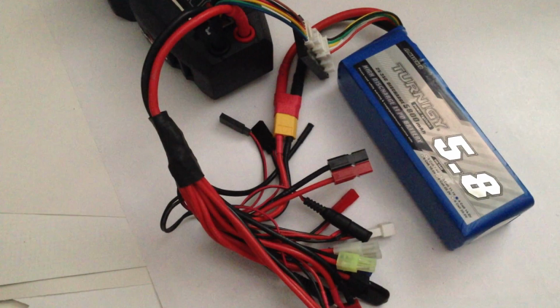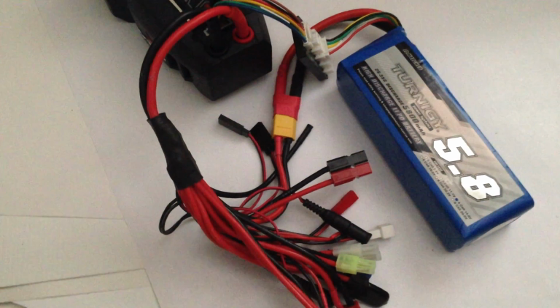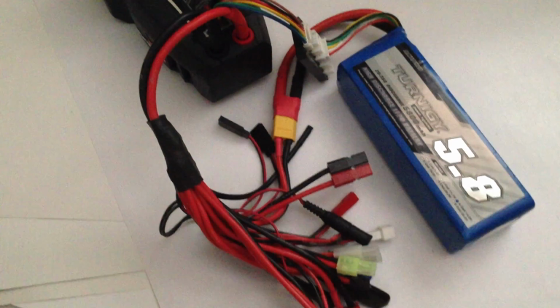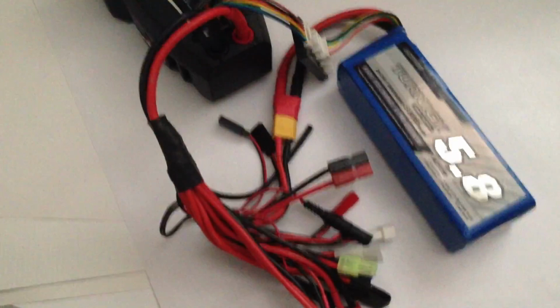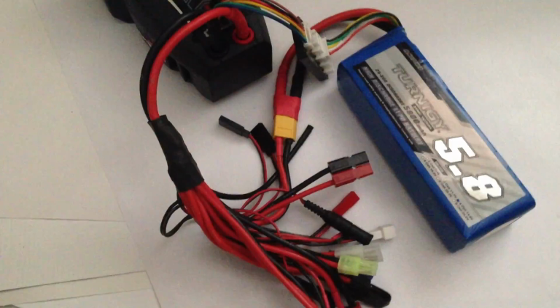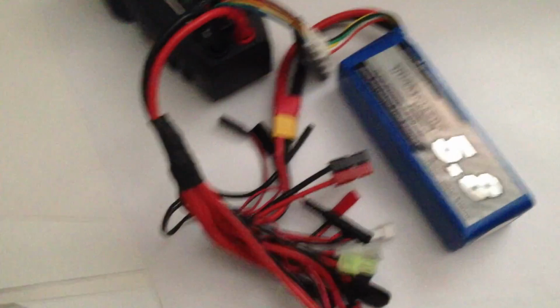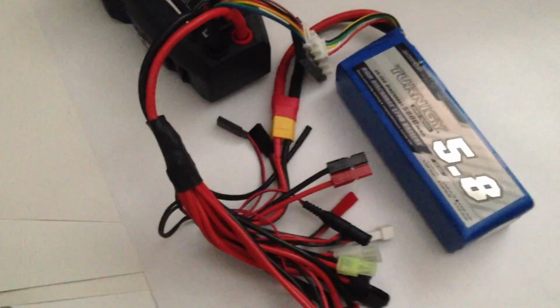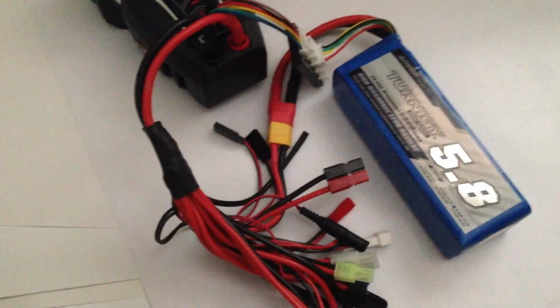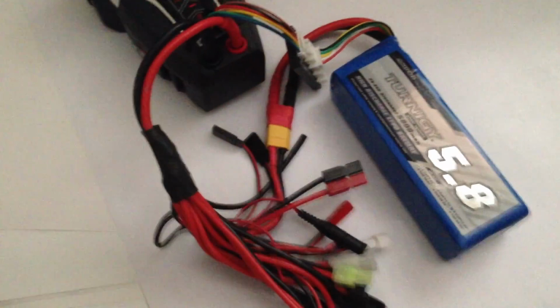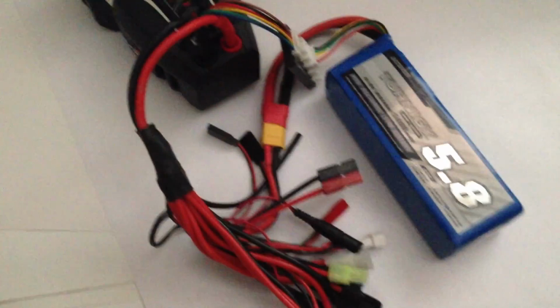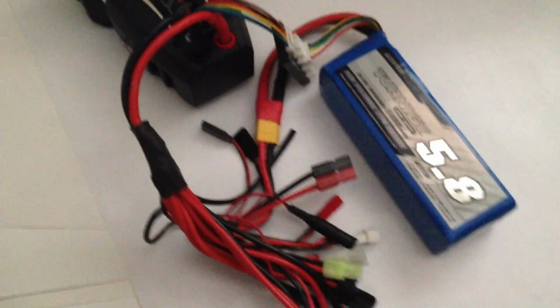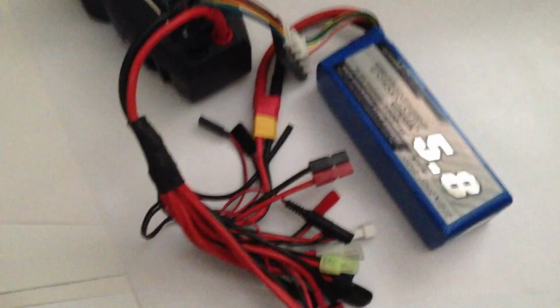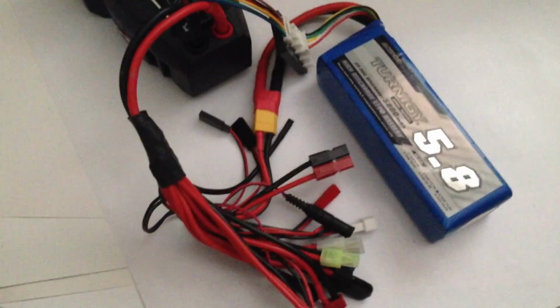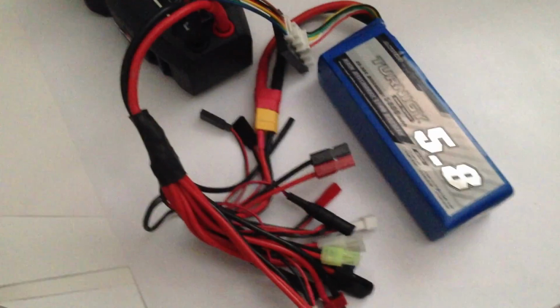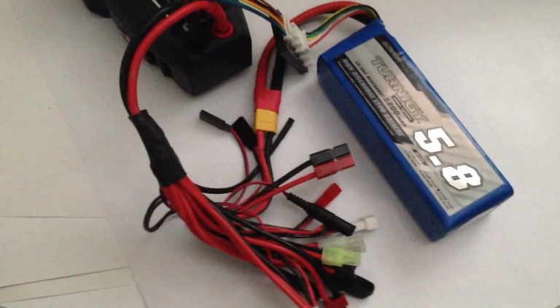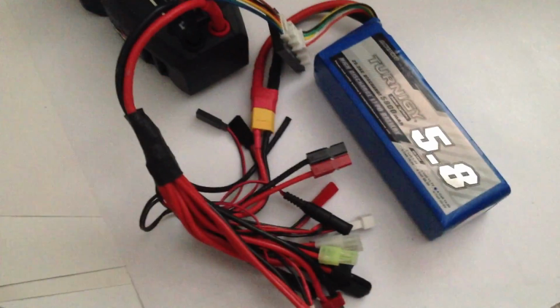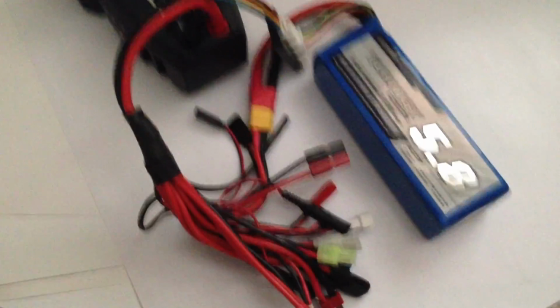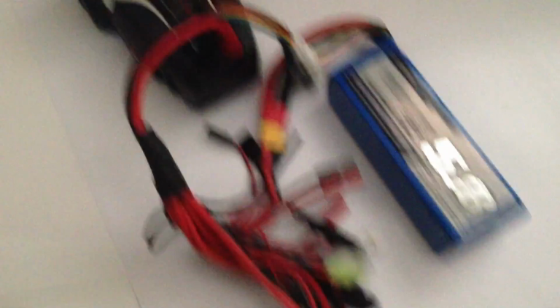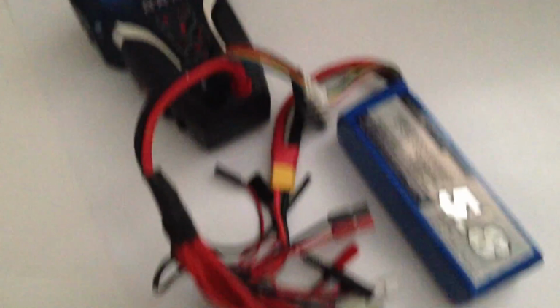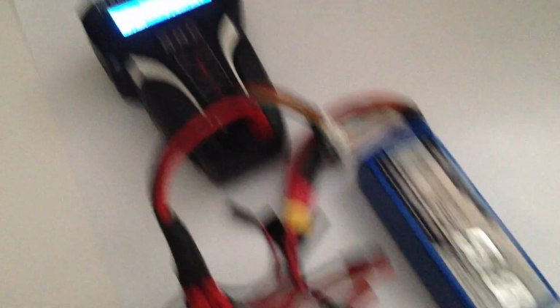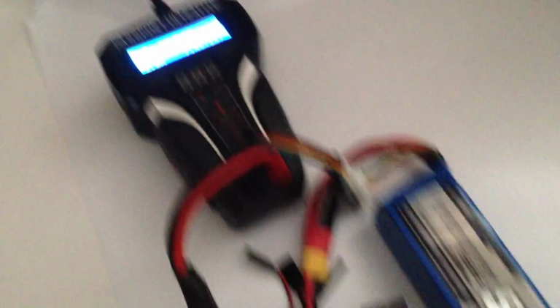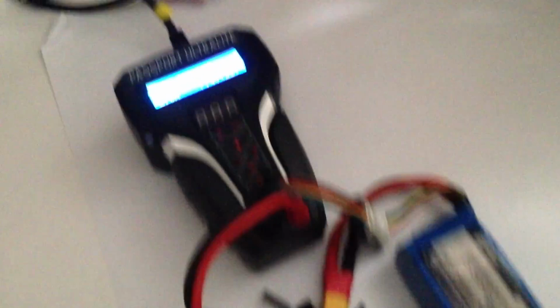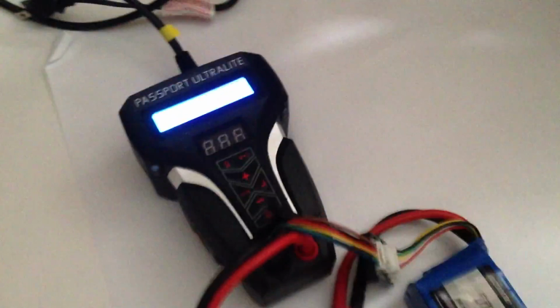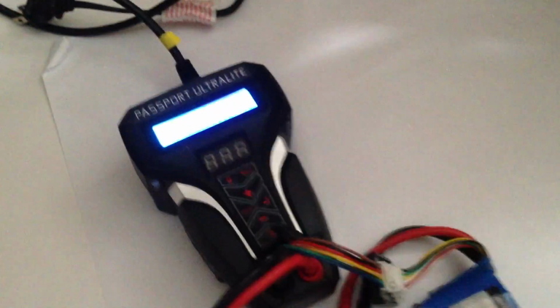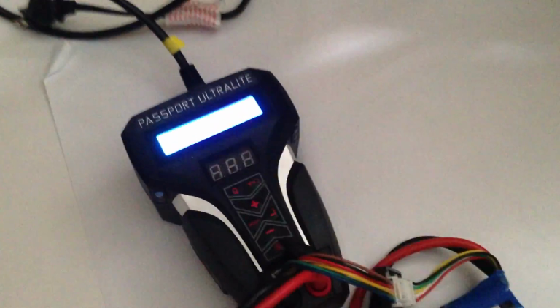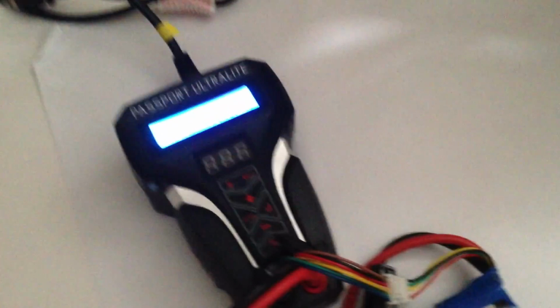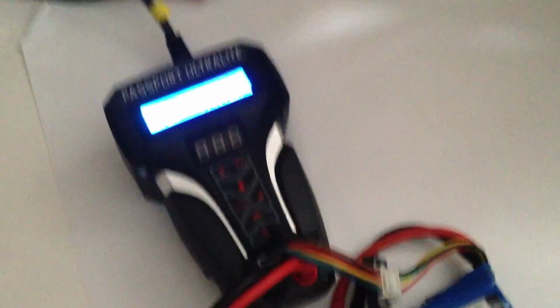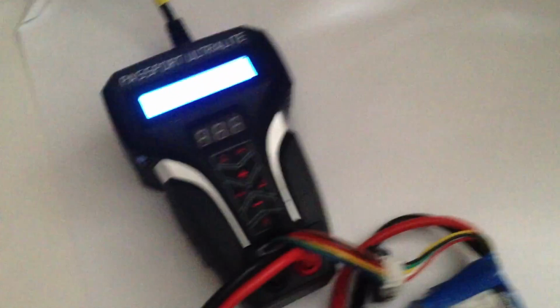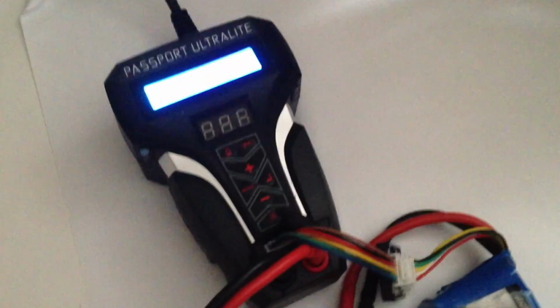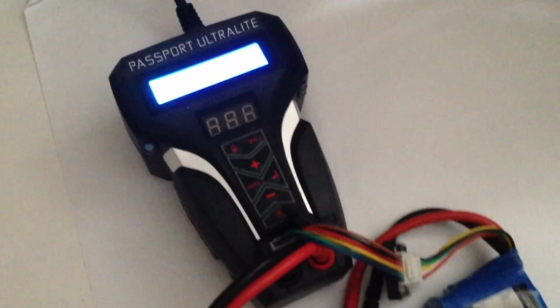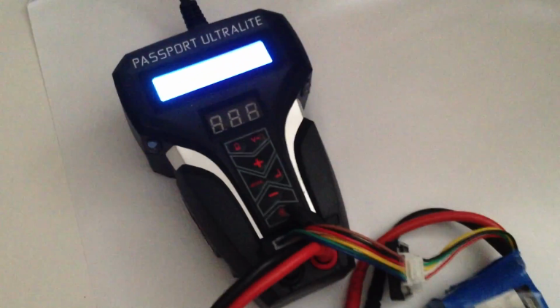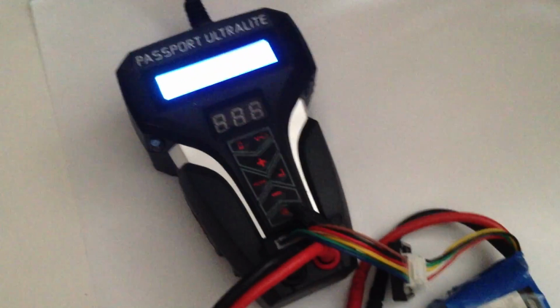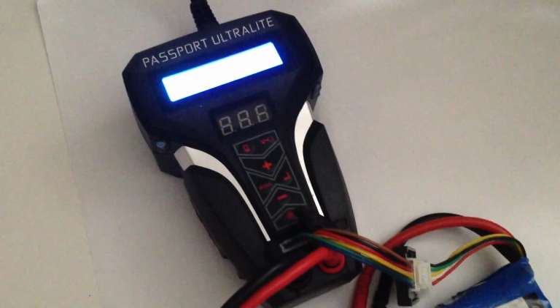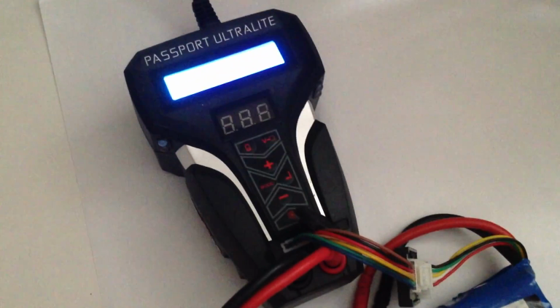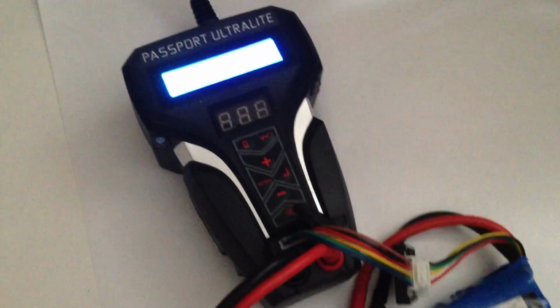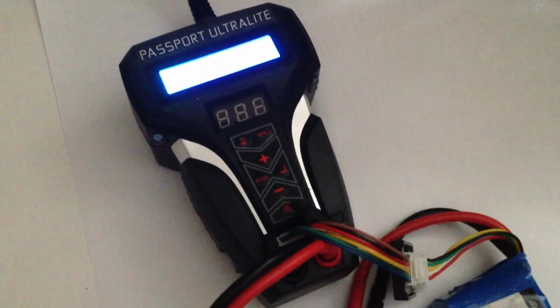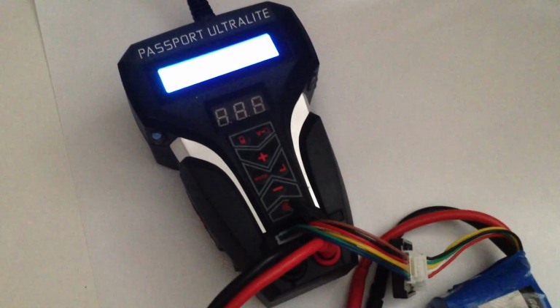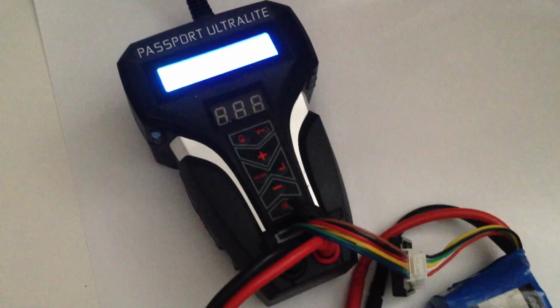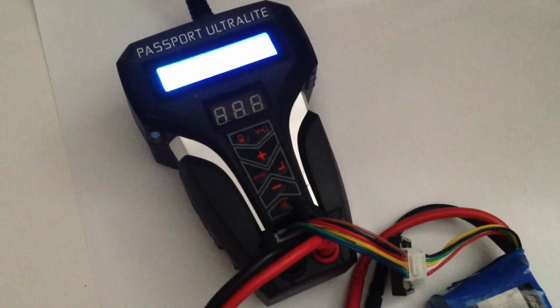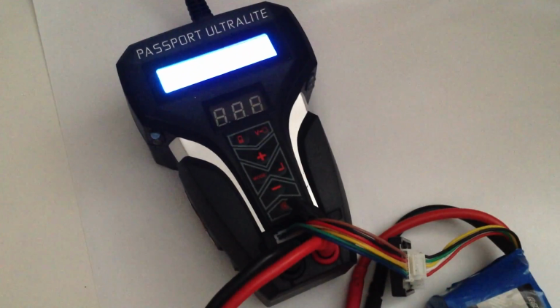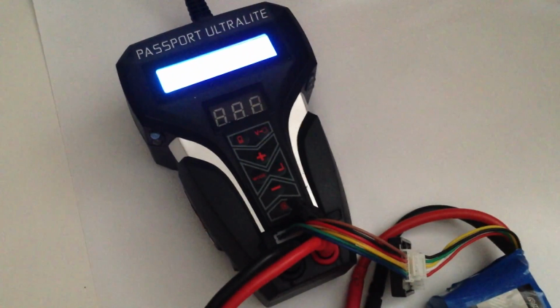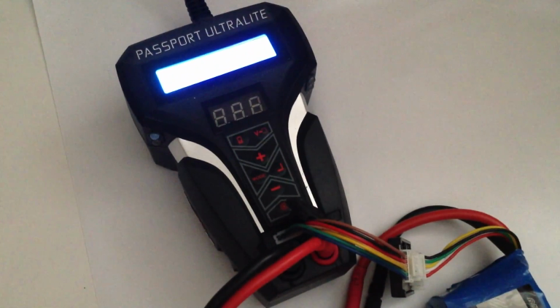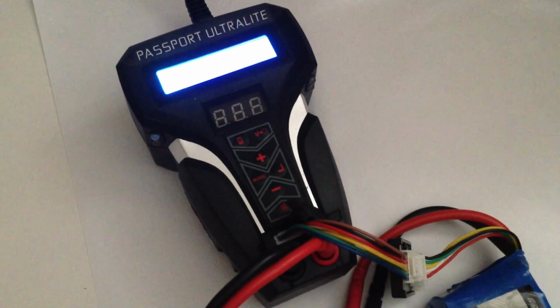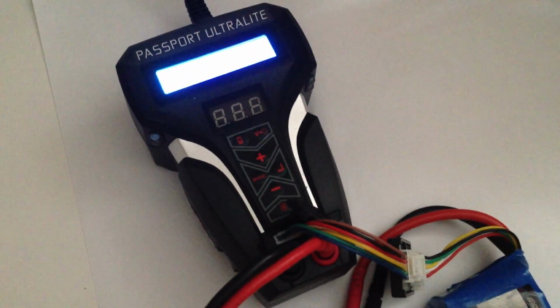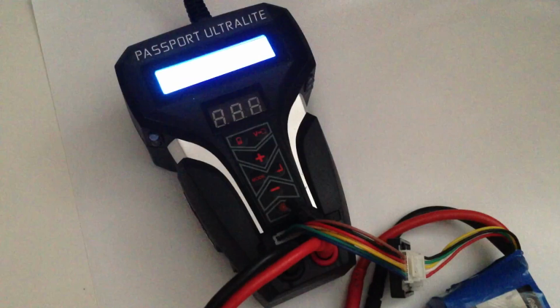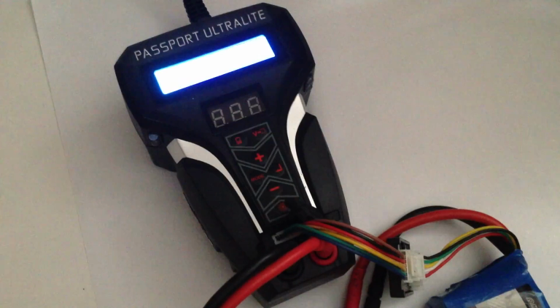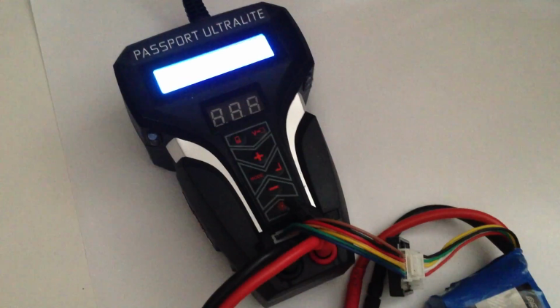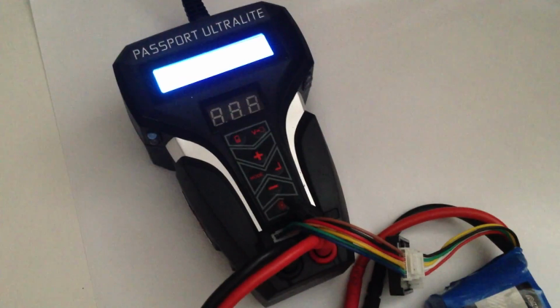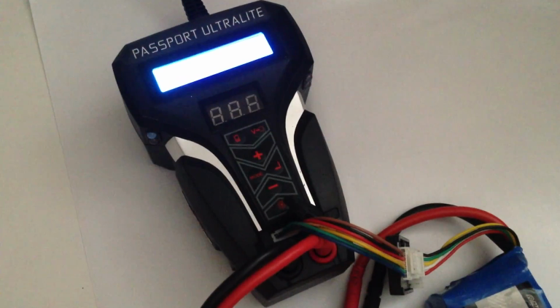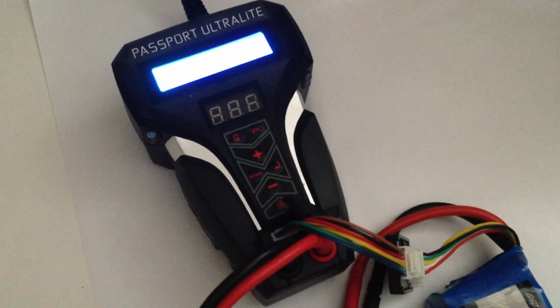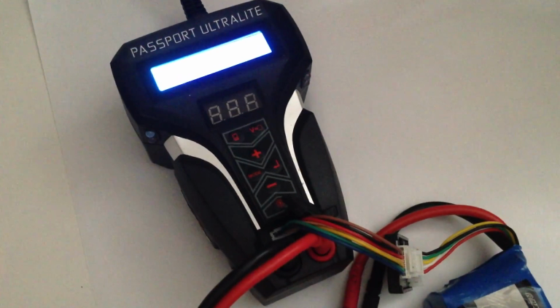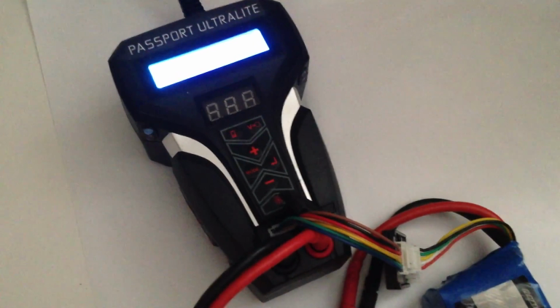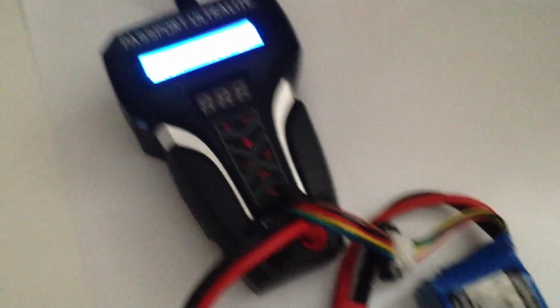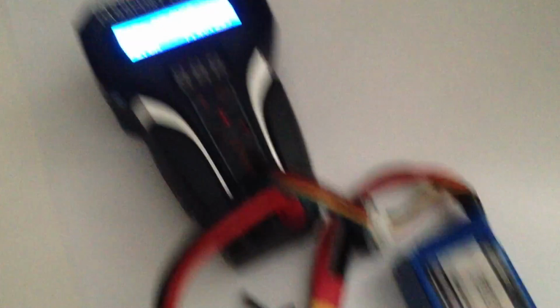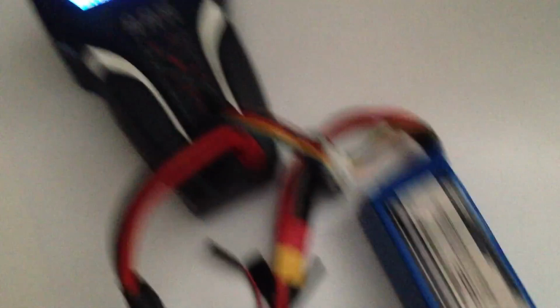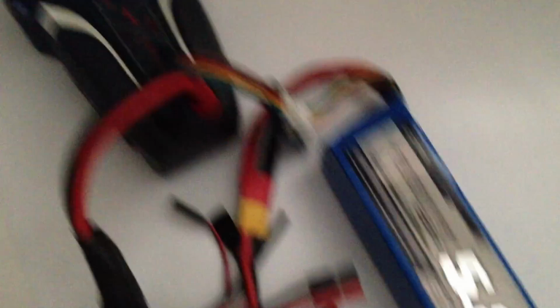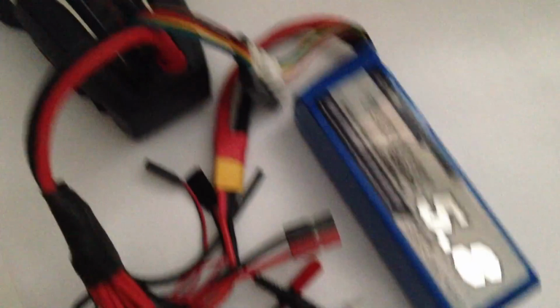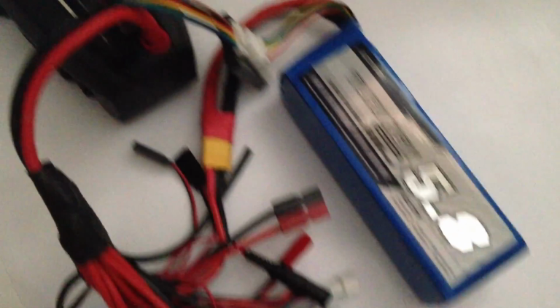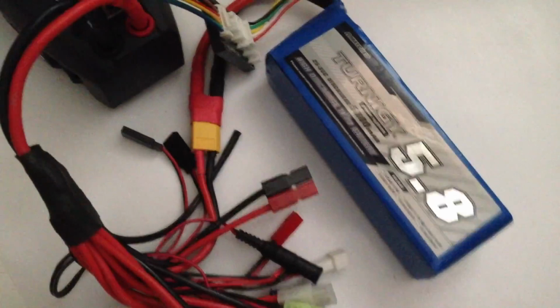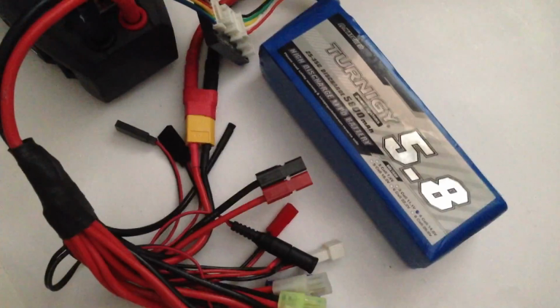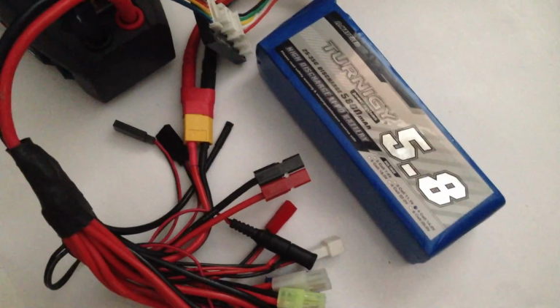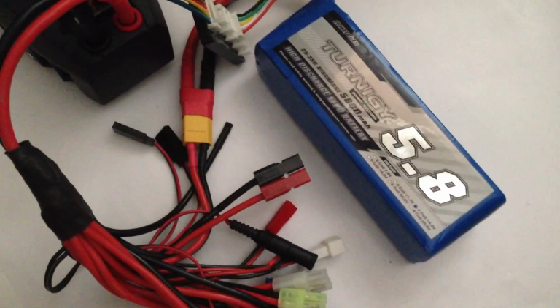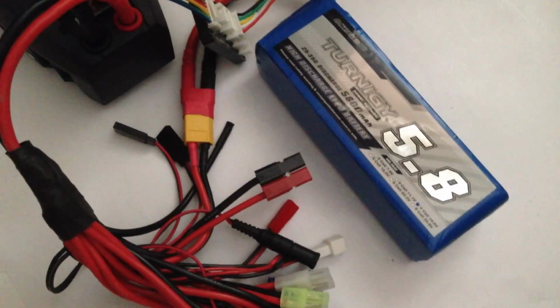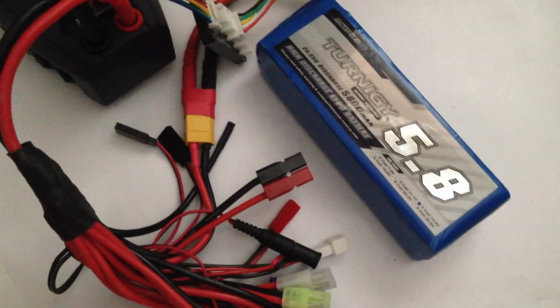Hi, Drew Wagner here with Xaircraft America. Today we're going to talk about how to use this Passport Ultralight Balance Charger to charge up your LiPo batteries.